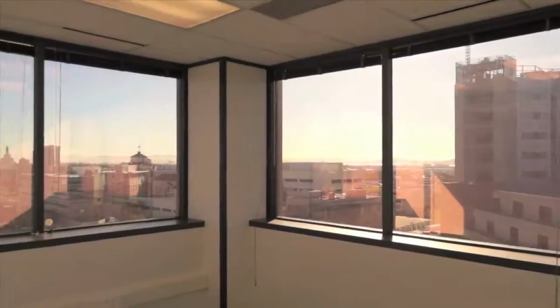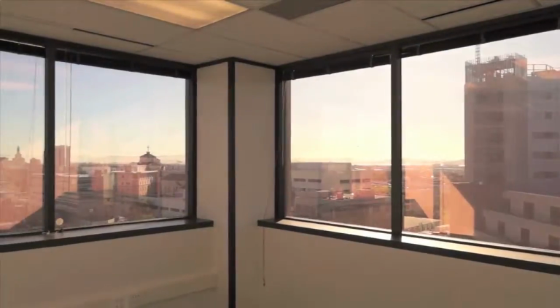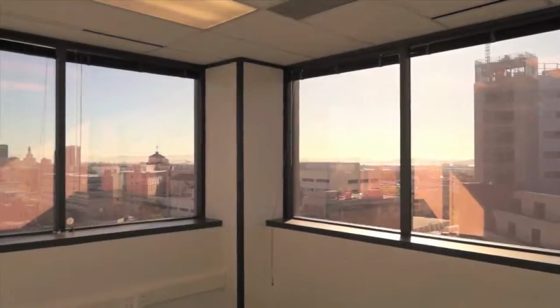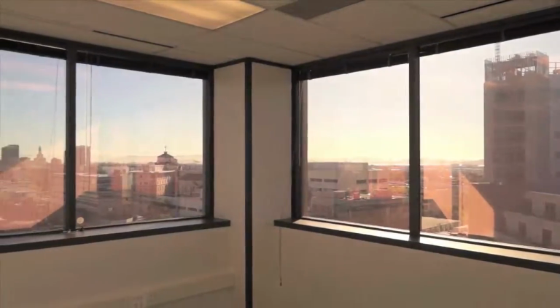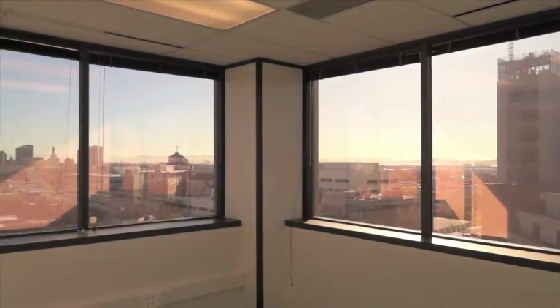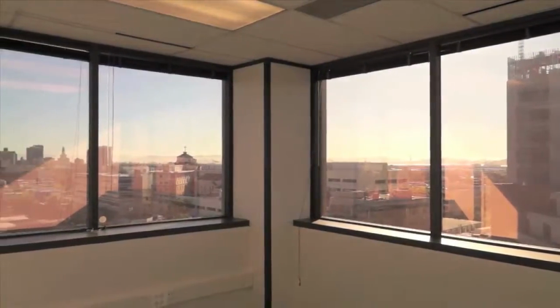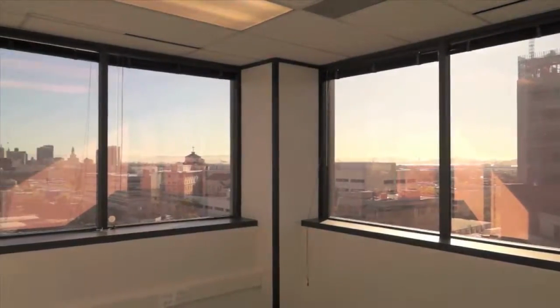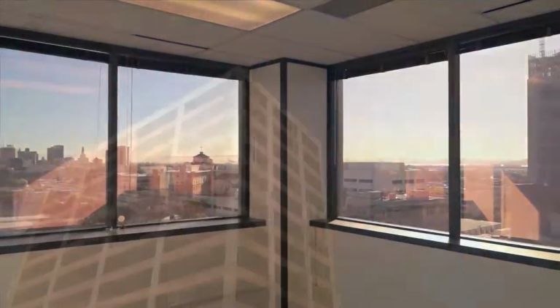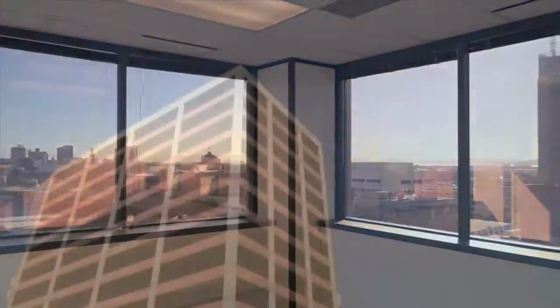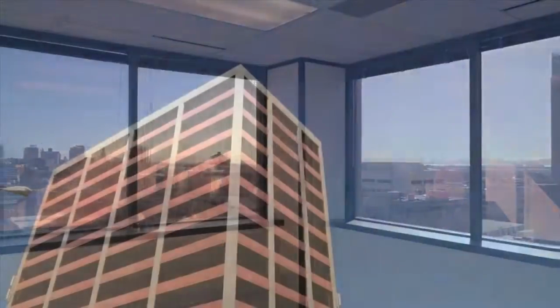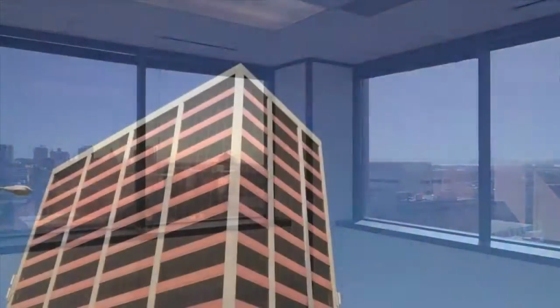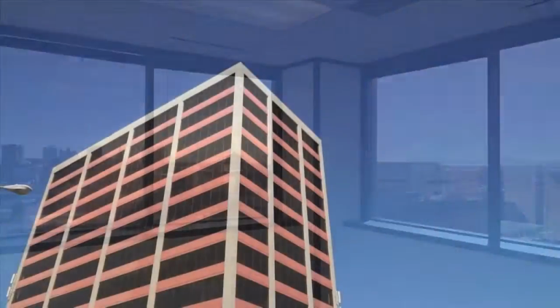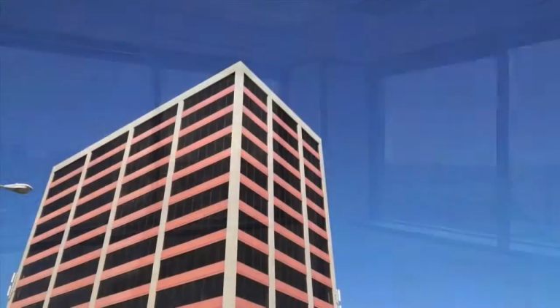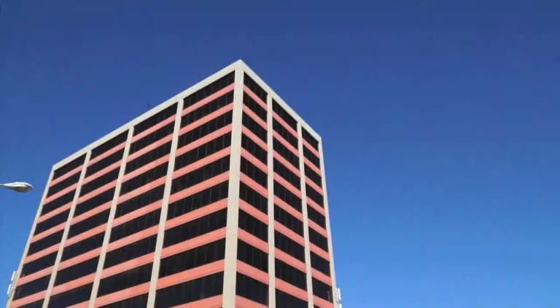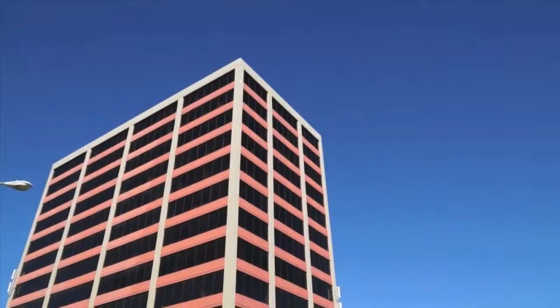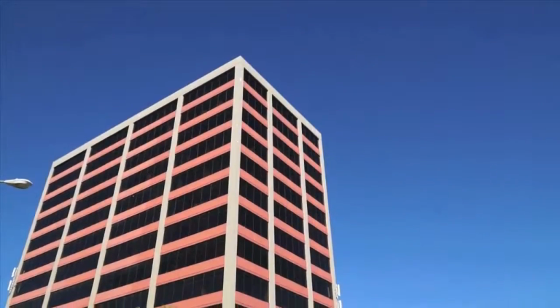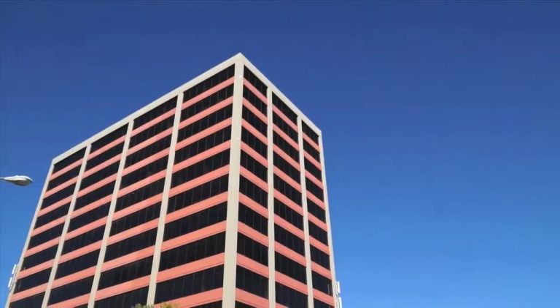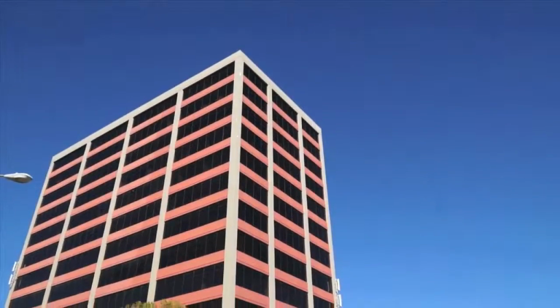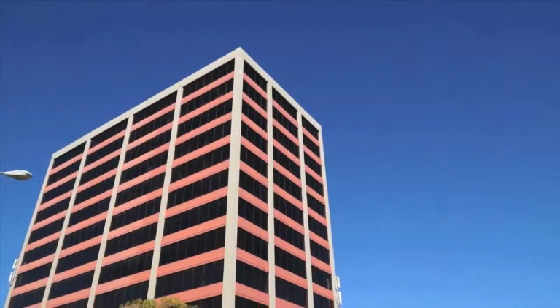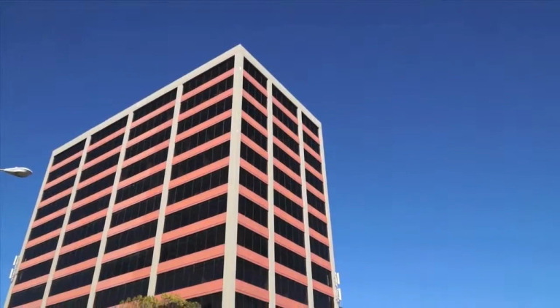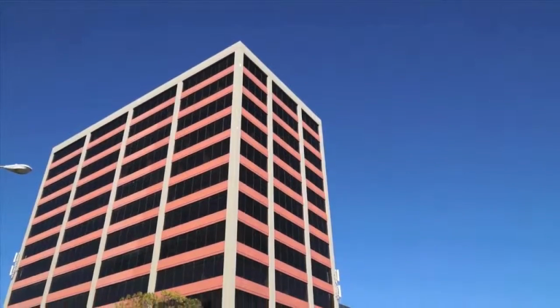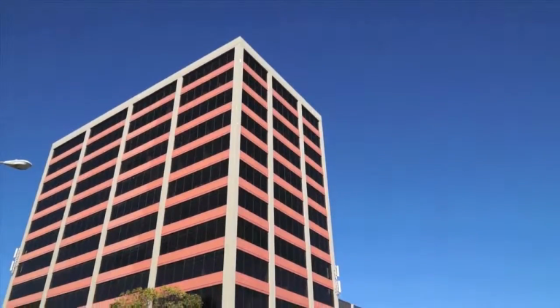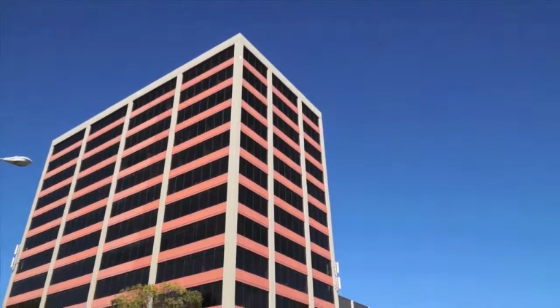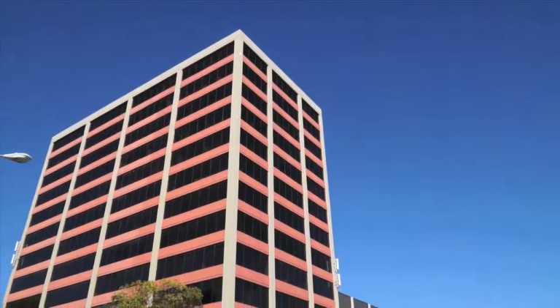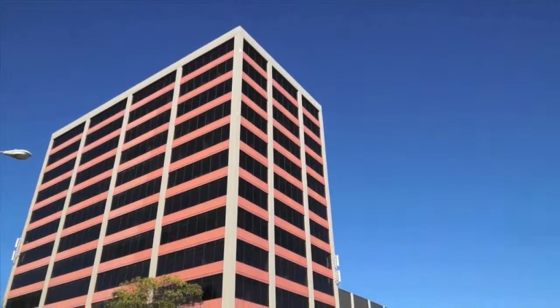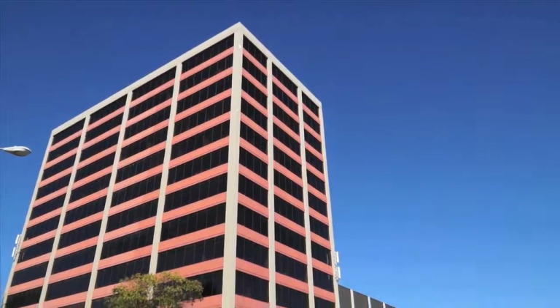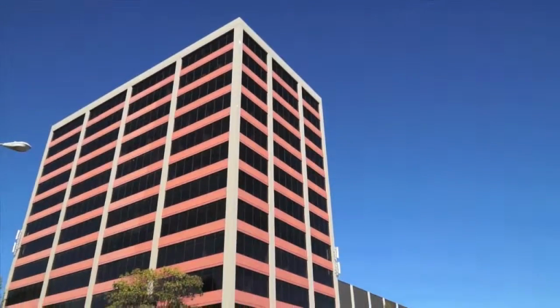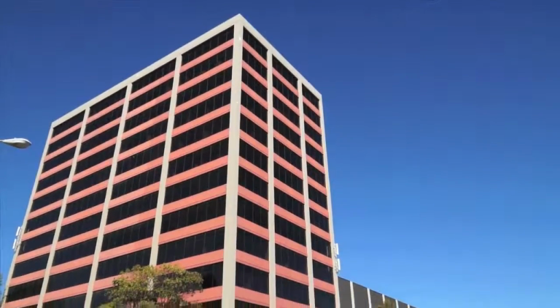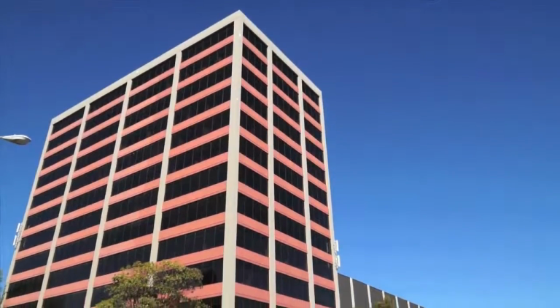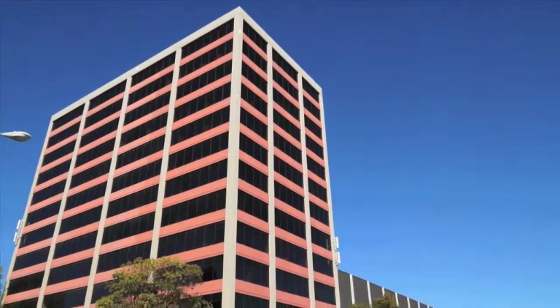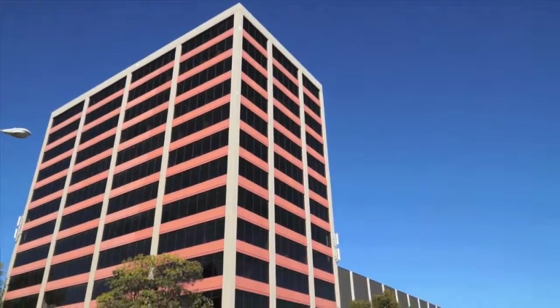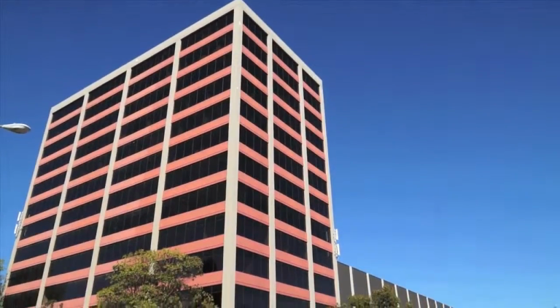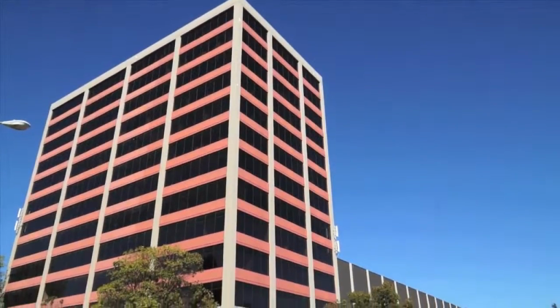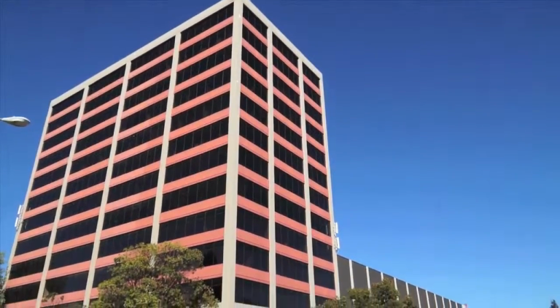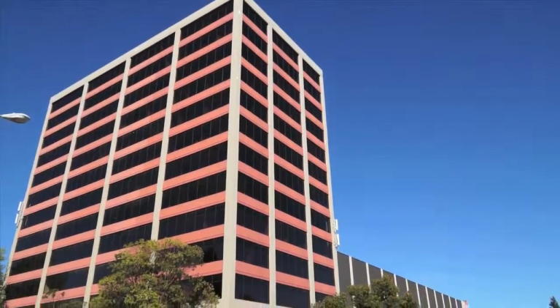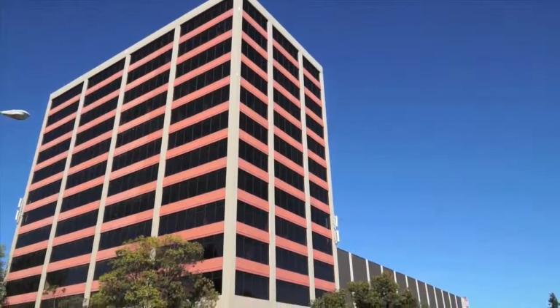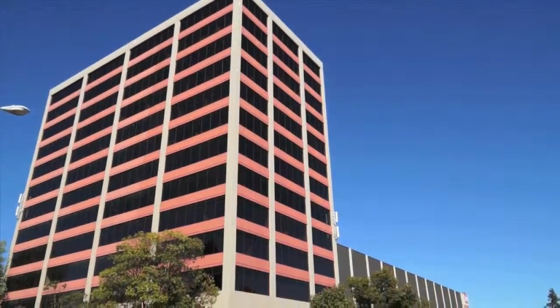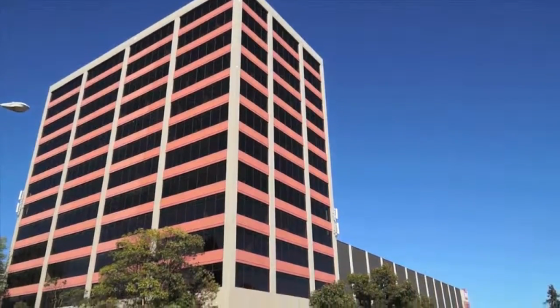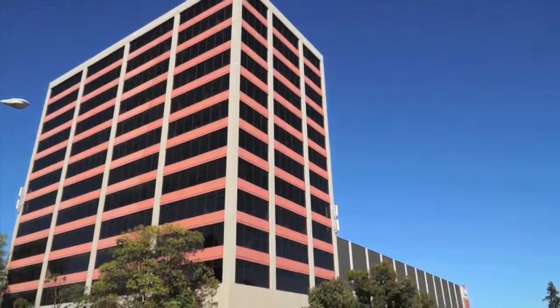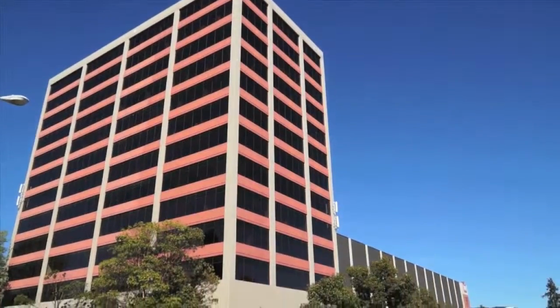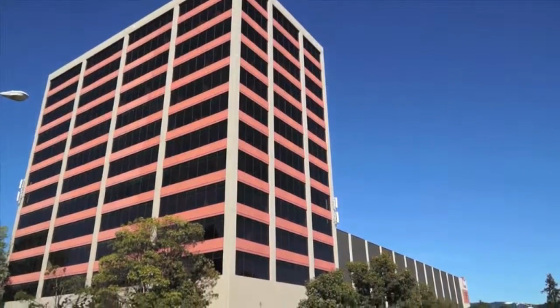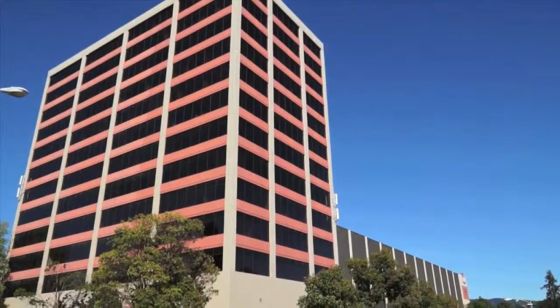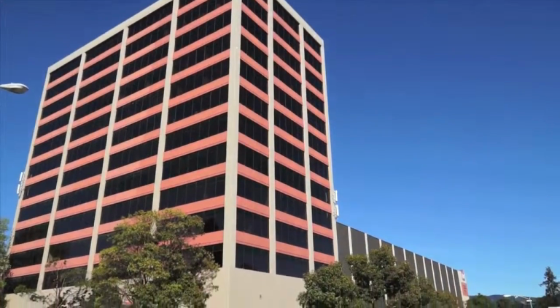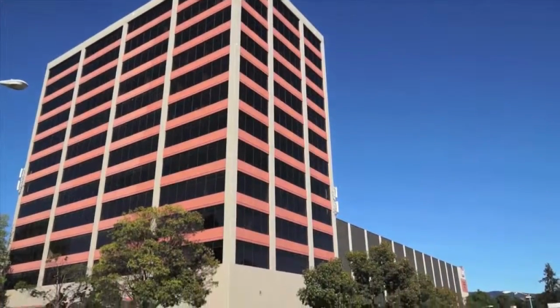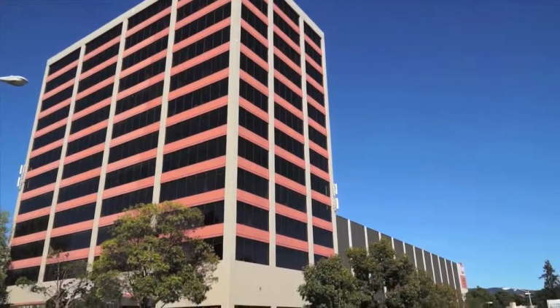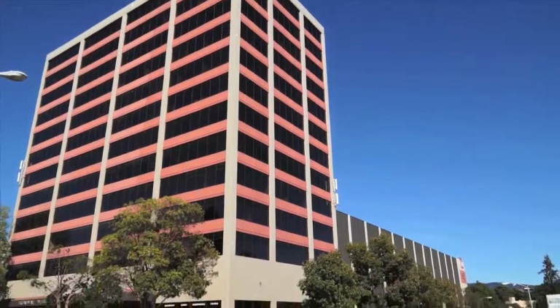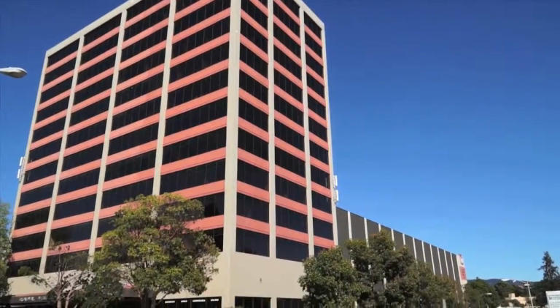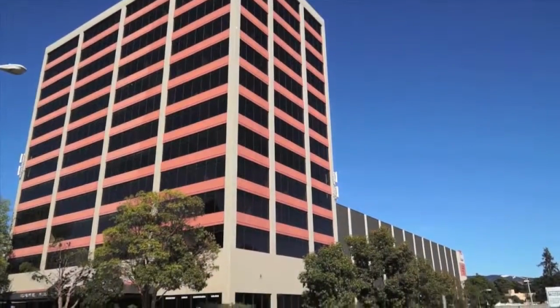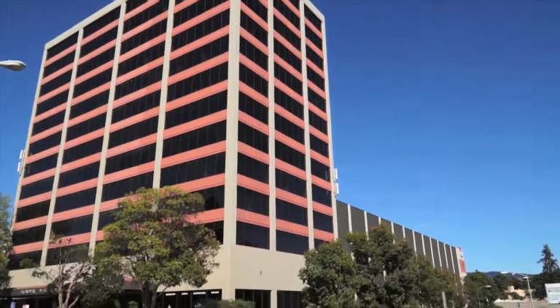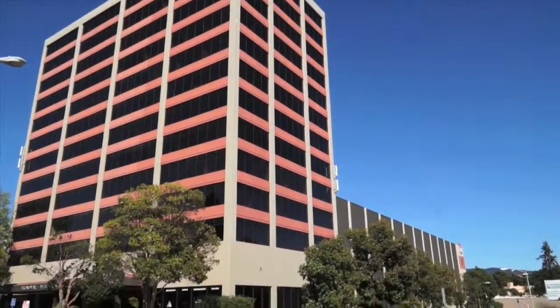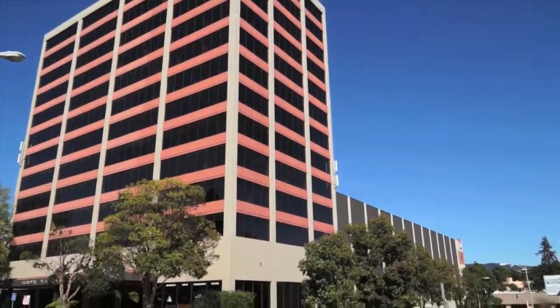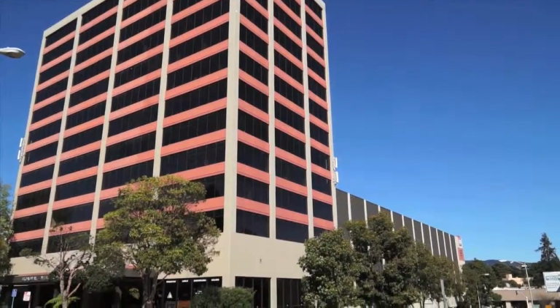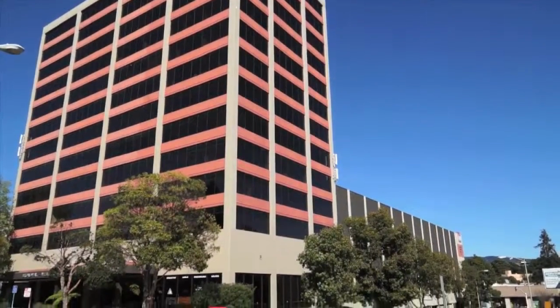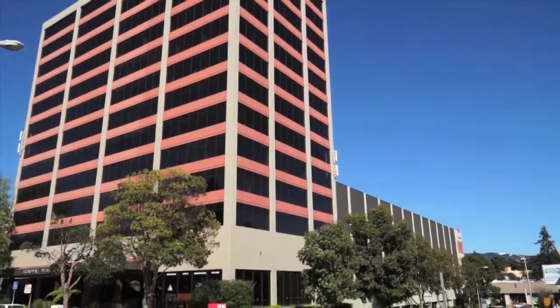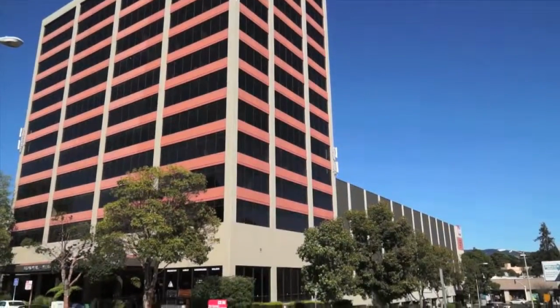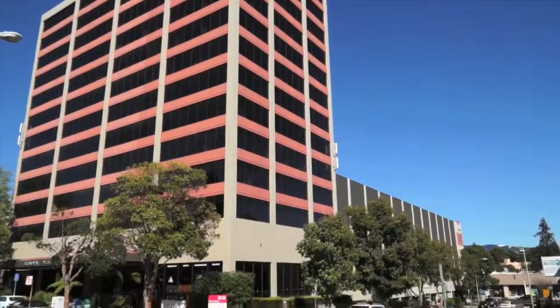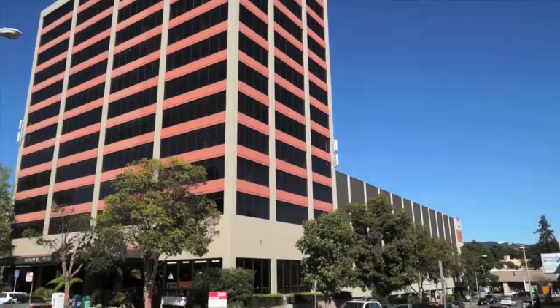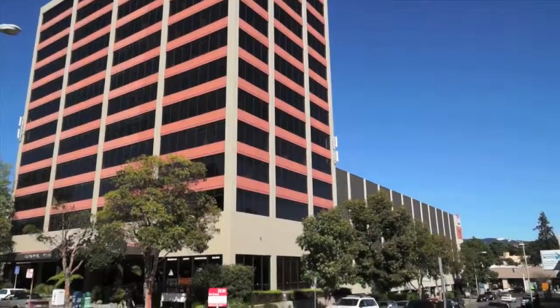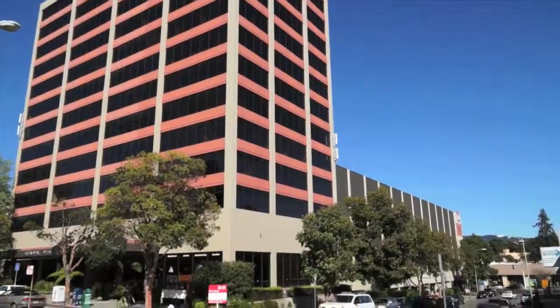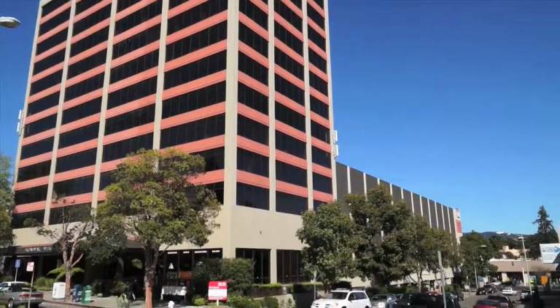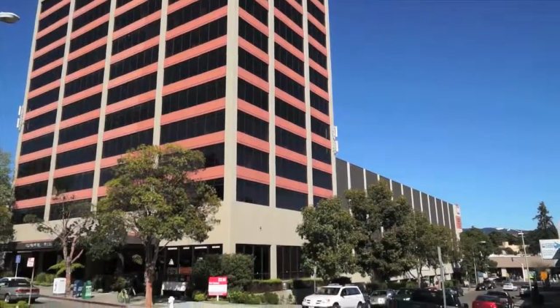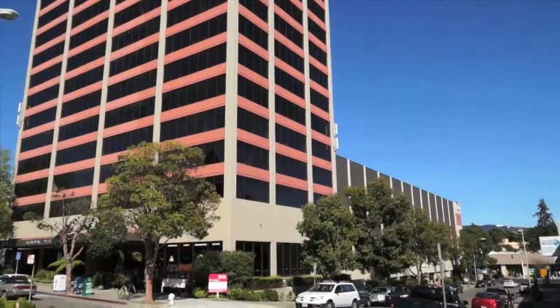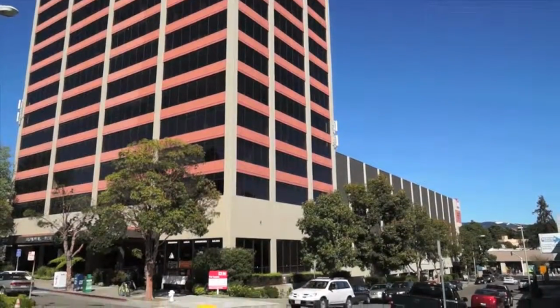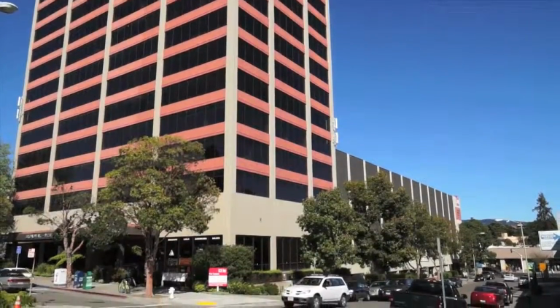The Broadway Webster Medical Plaza: the East Bay's most progressive and prestigious medical building.